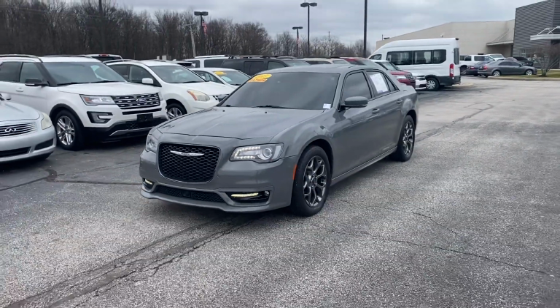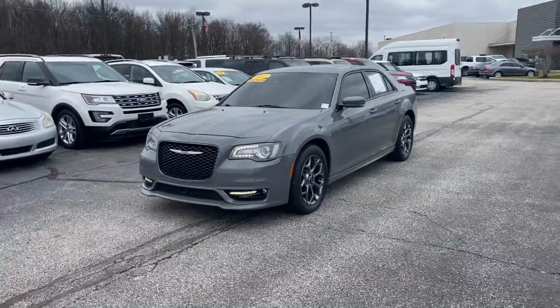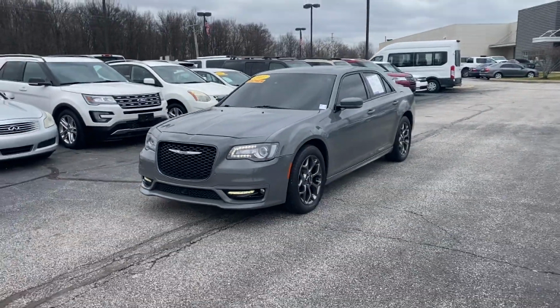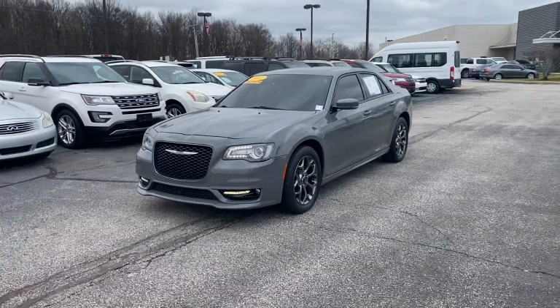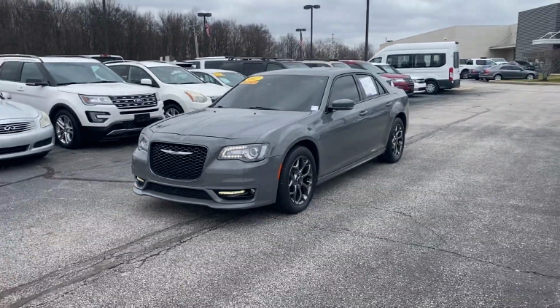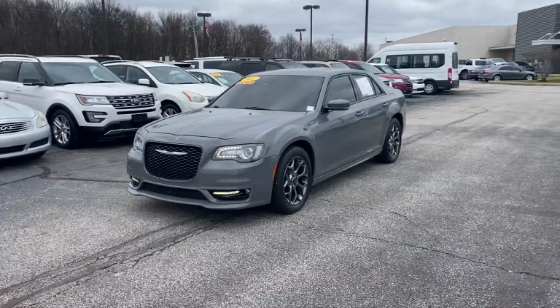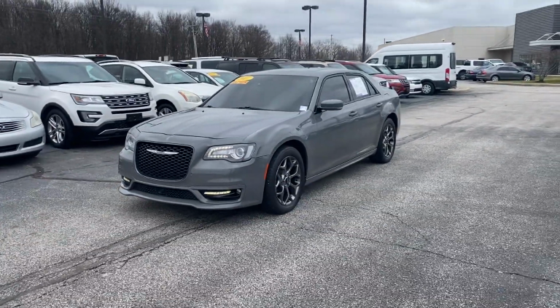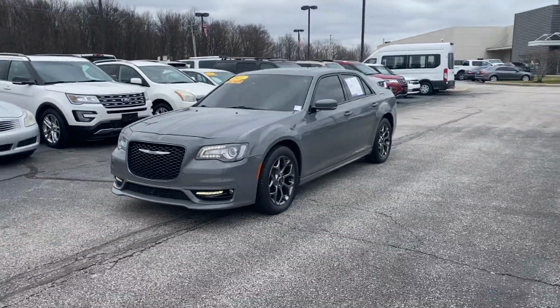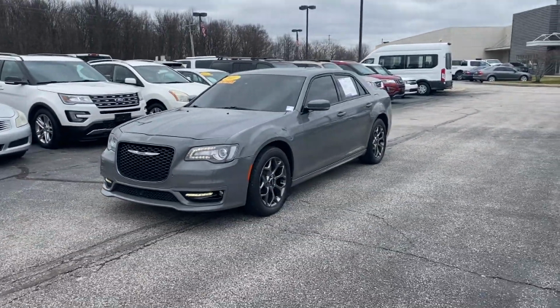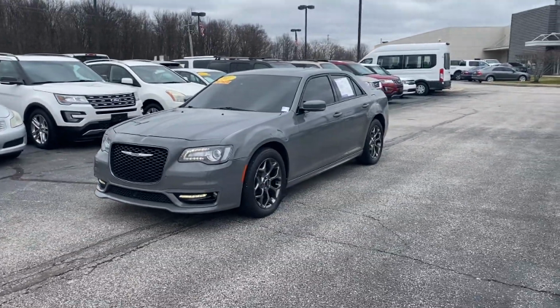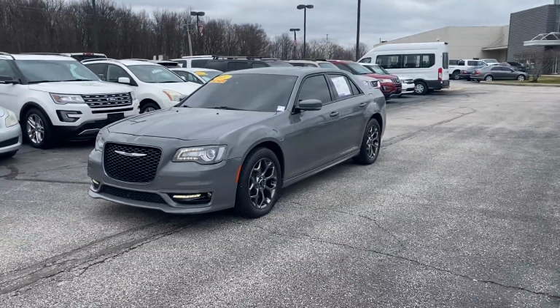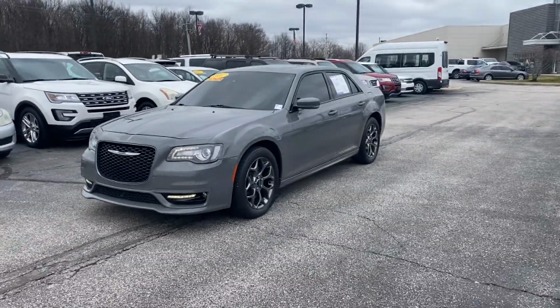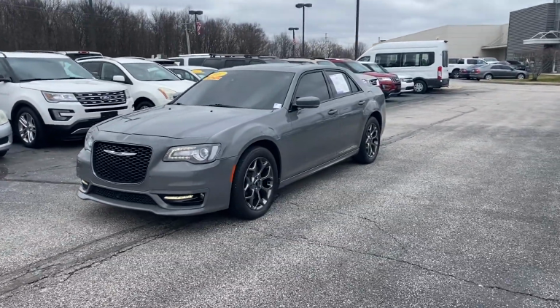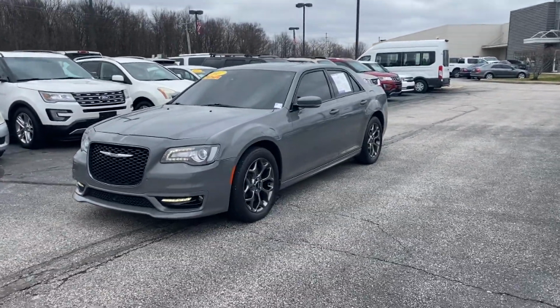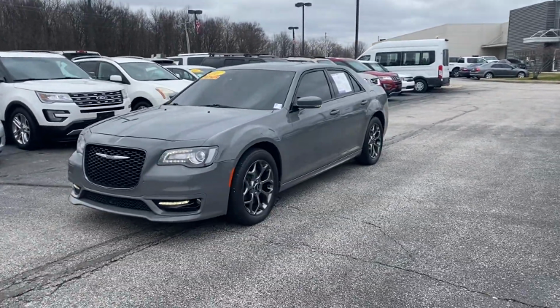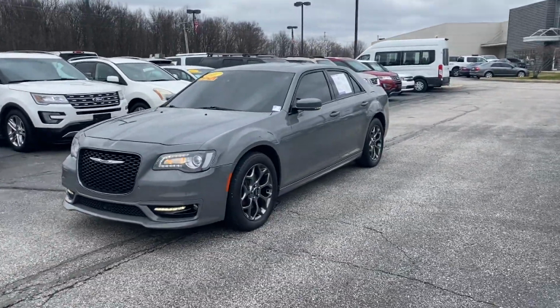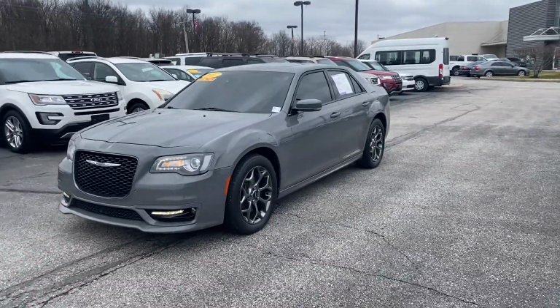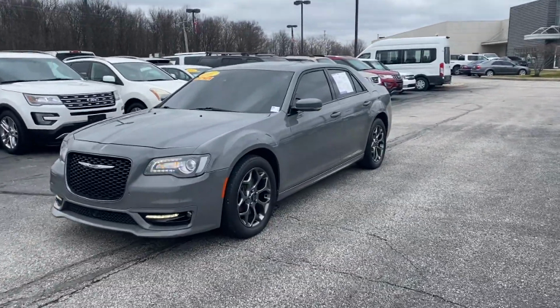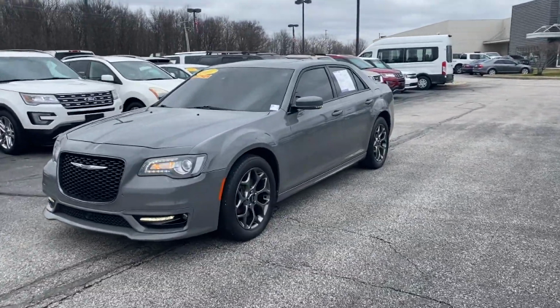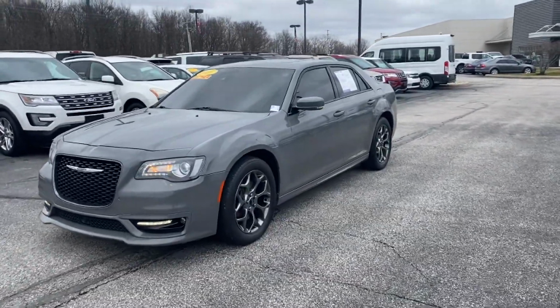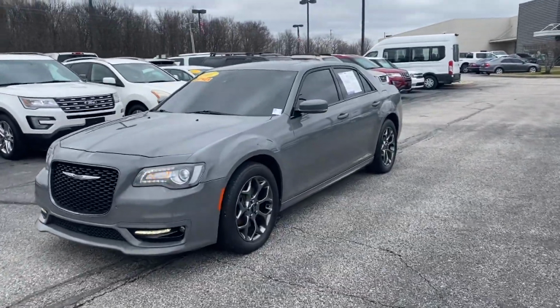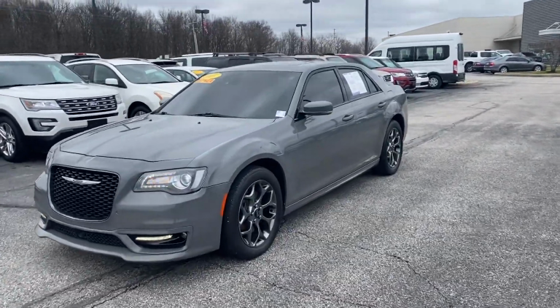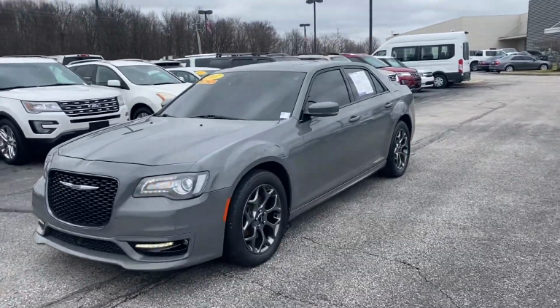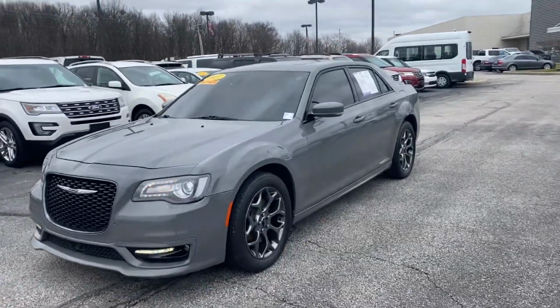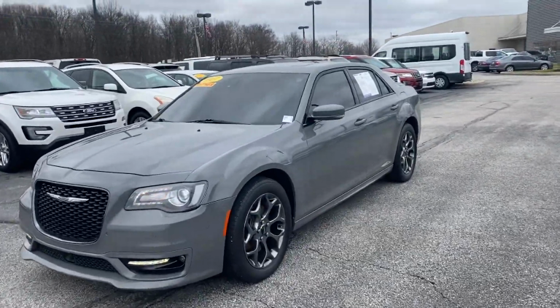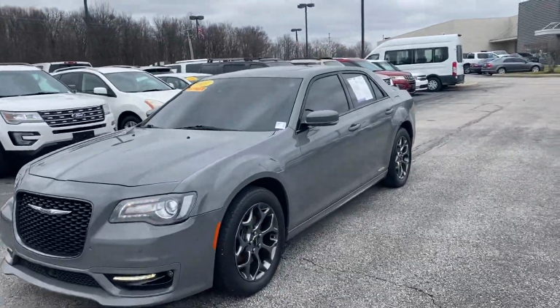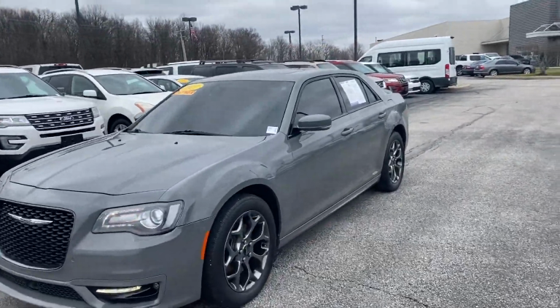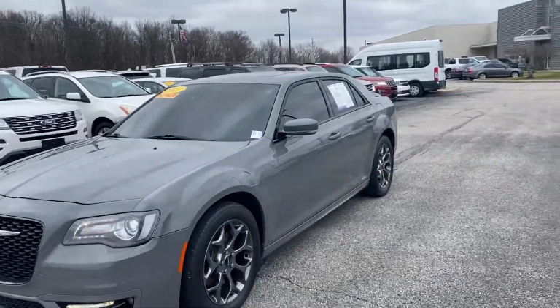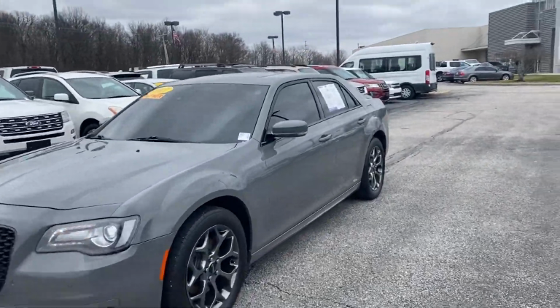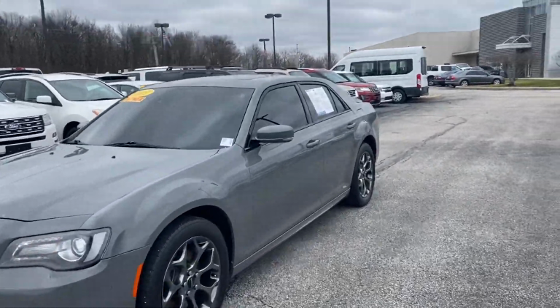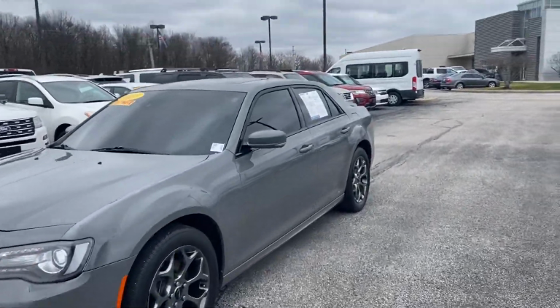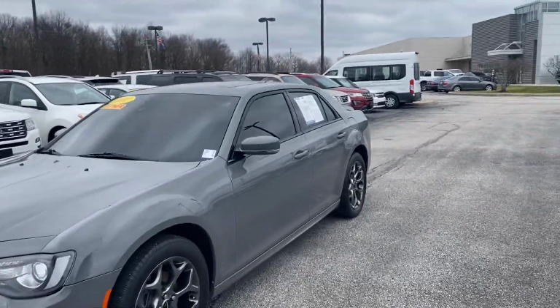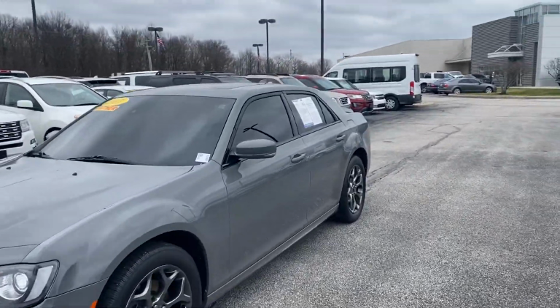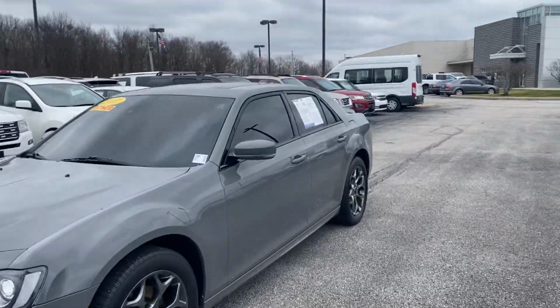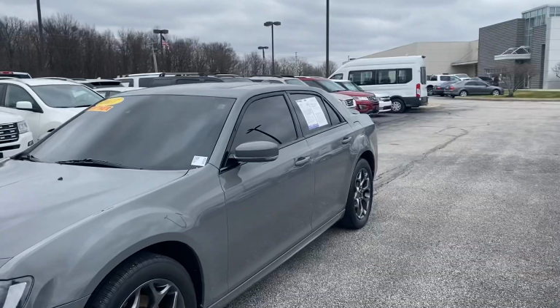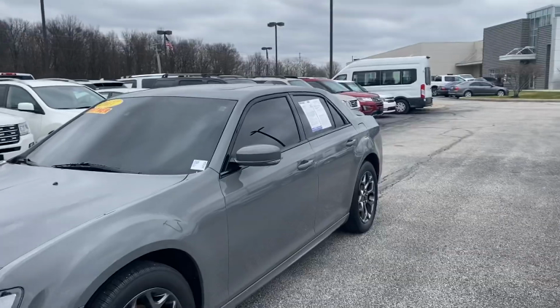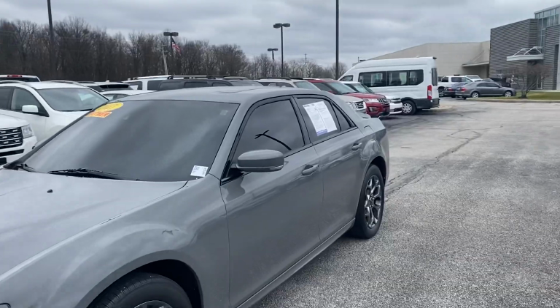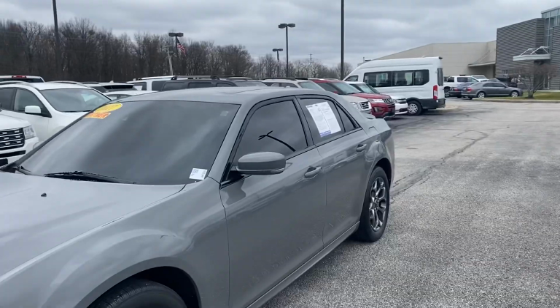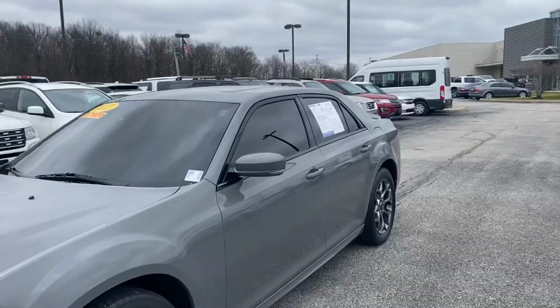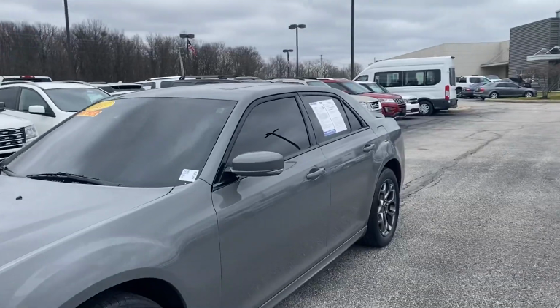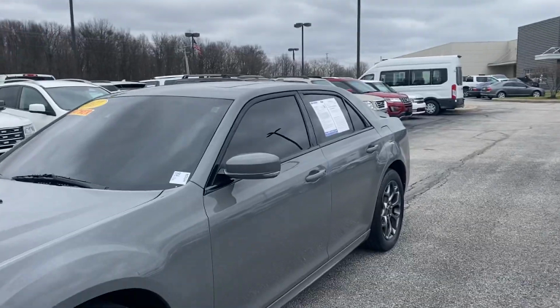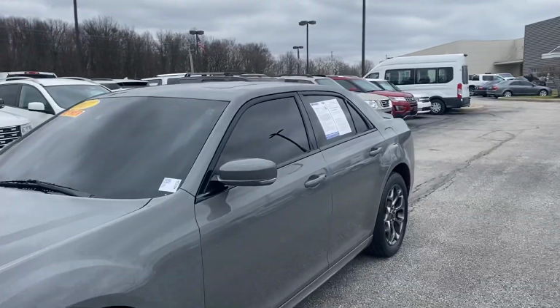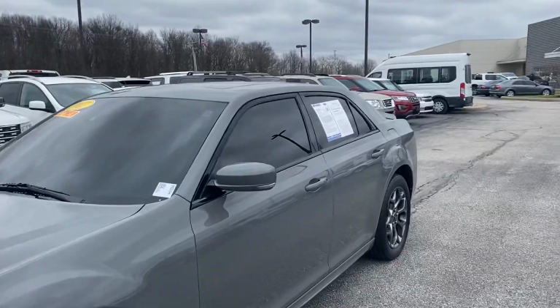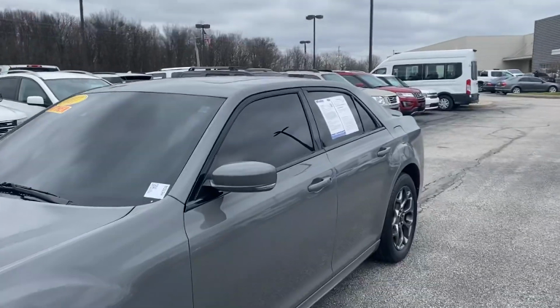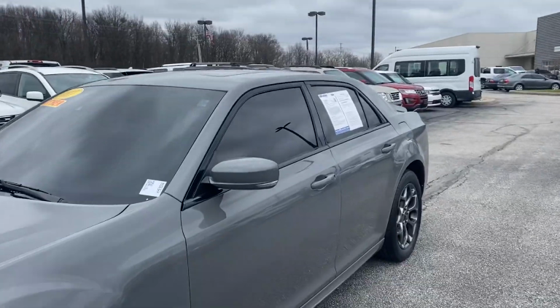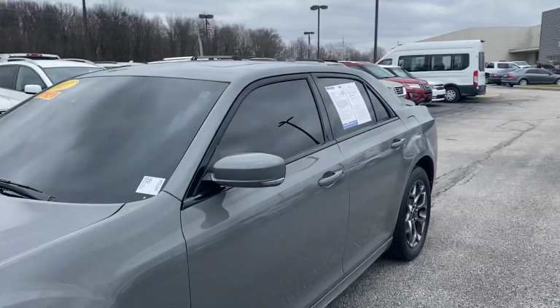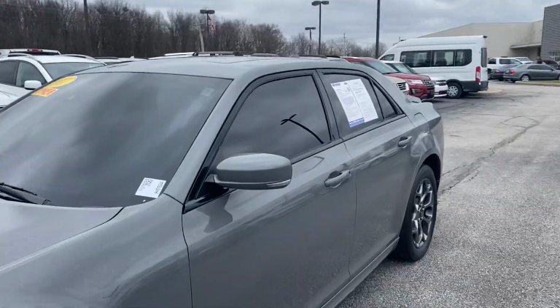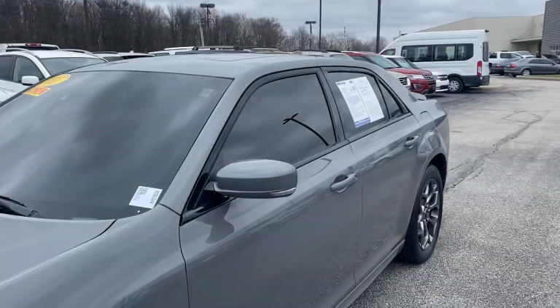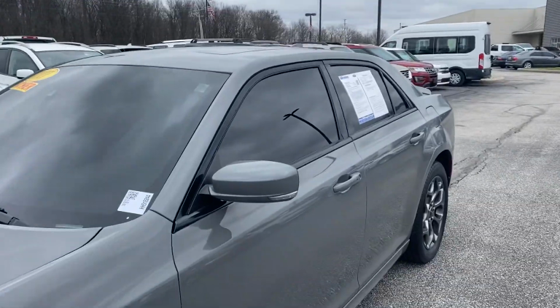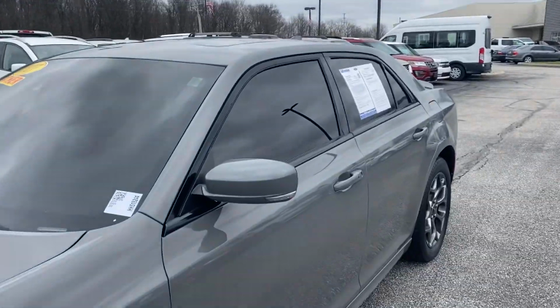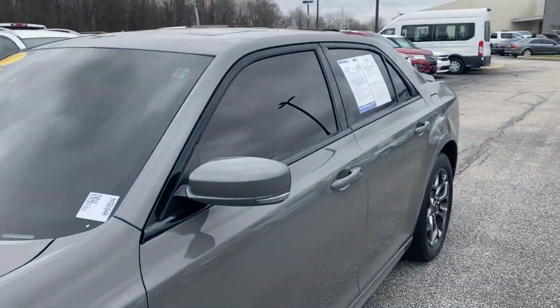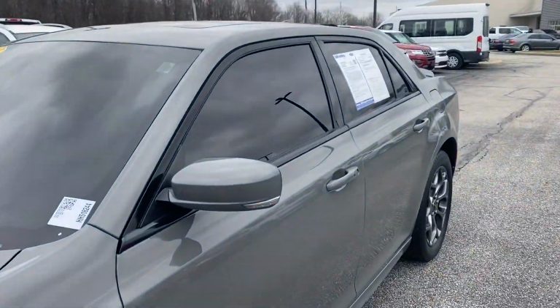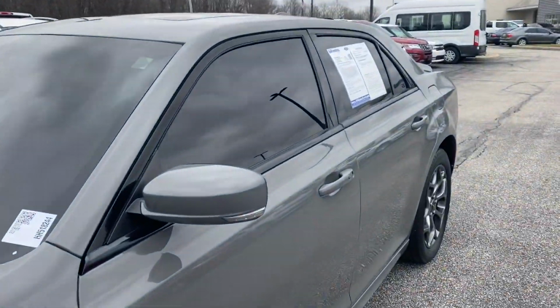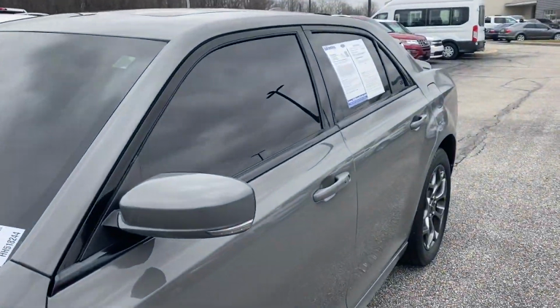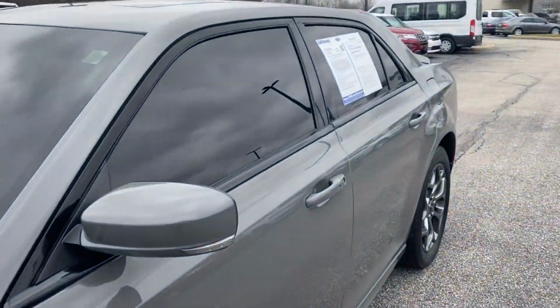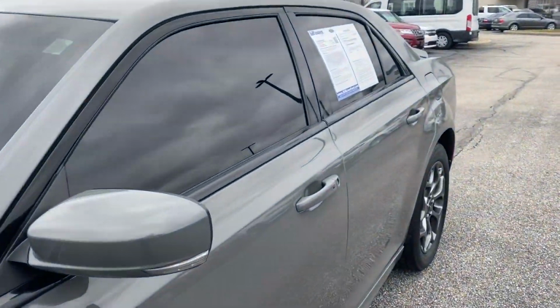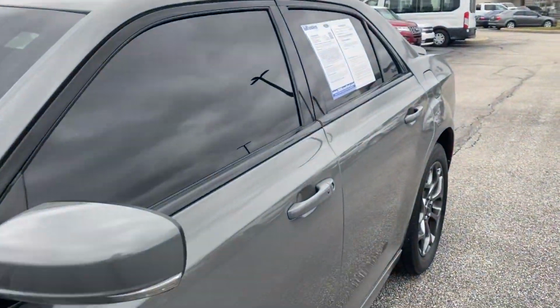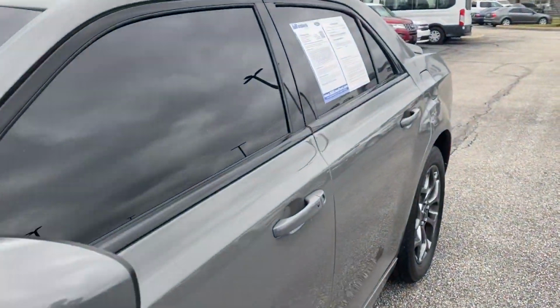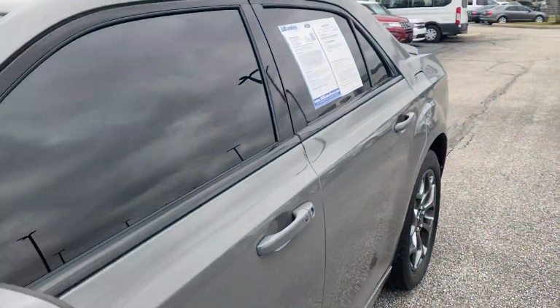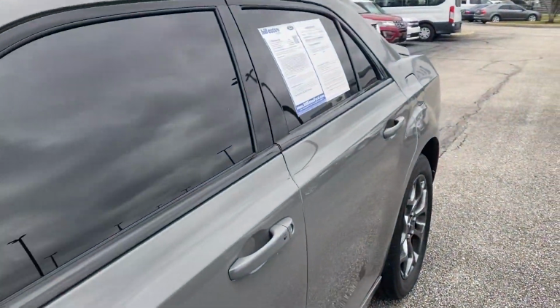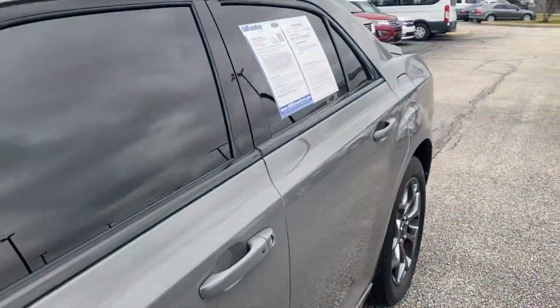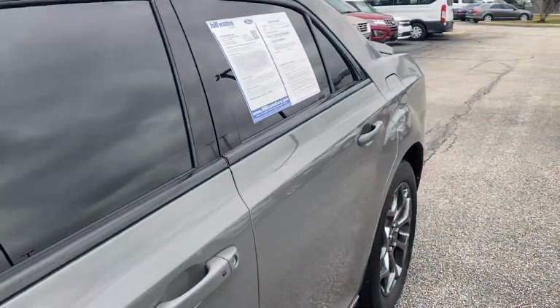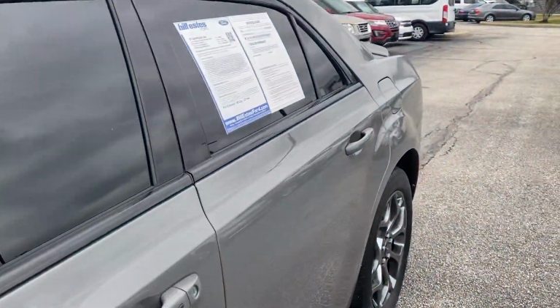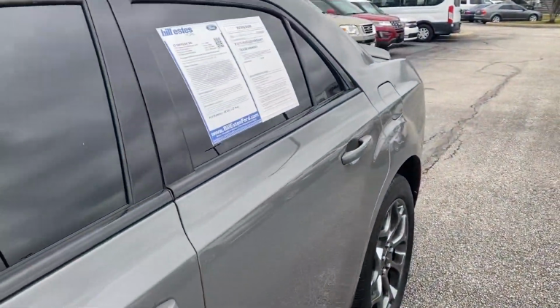Hi, this is Steve Meagan with Bill Estes Ford. This is the 2017 Chrysler 300 you inquired about online.